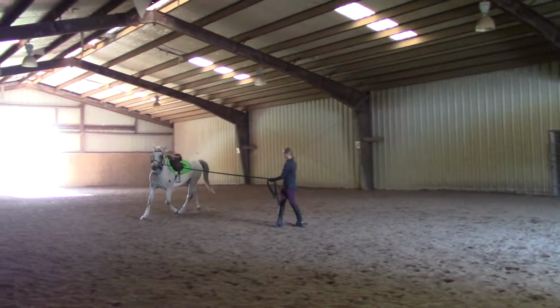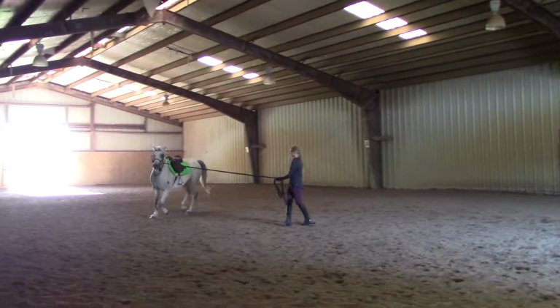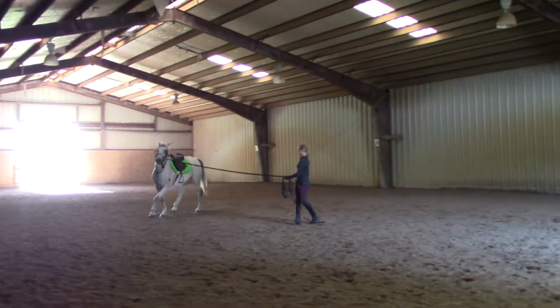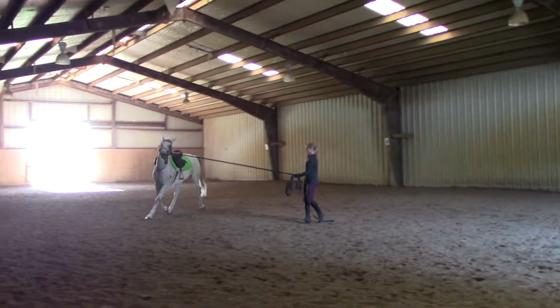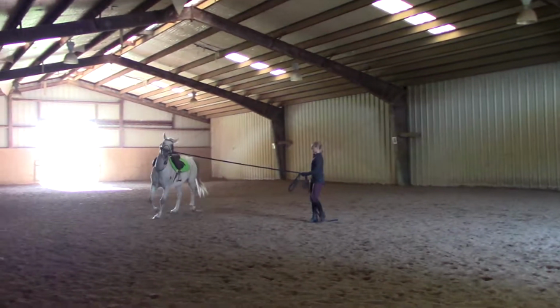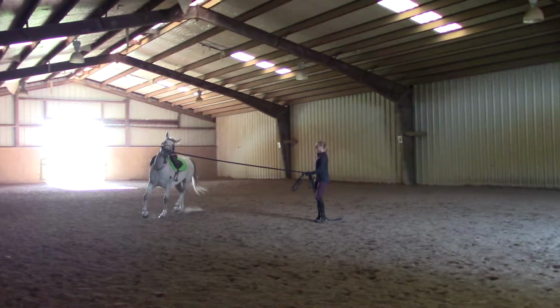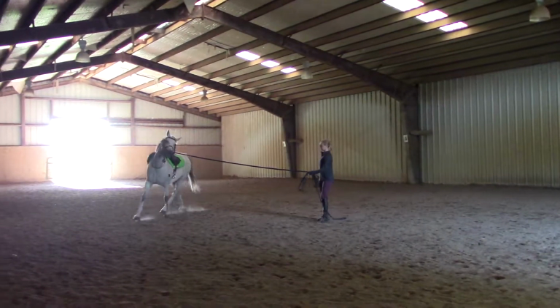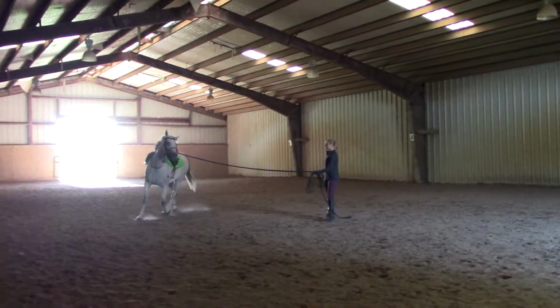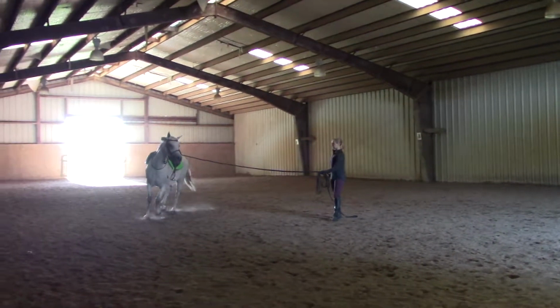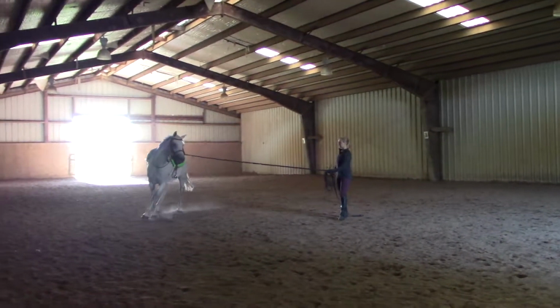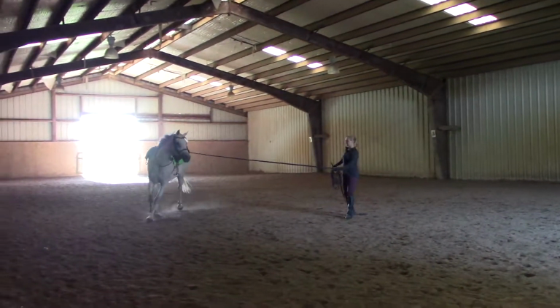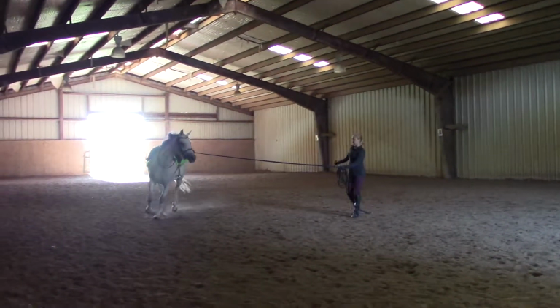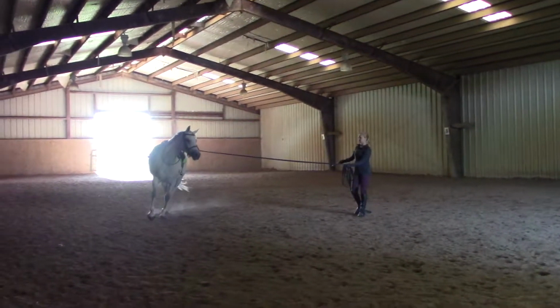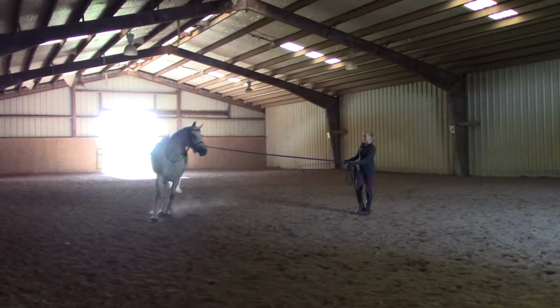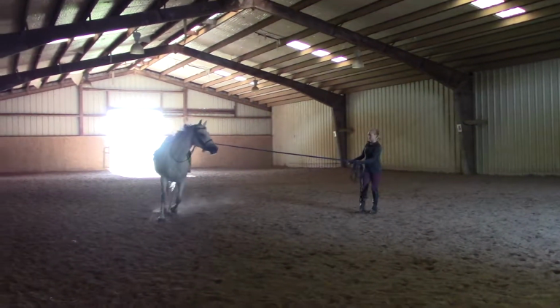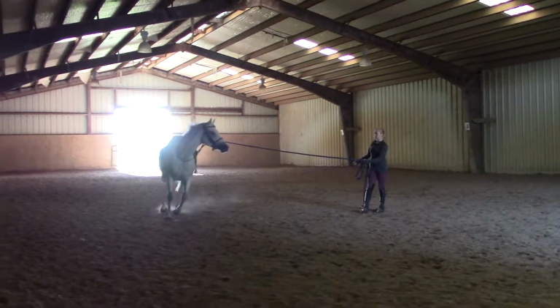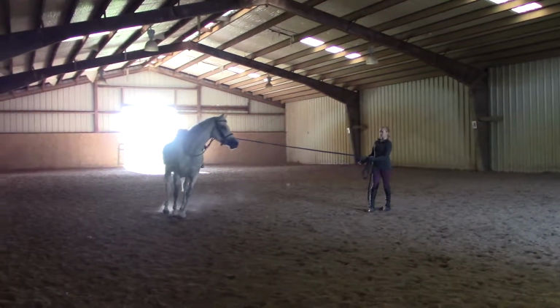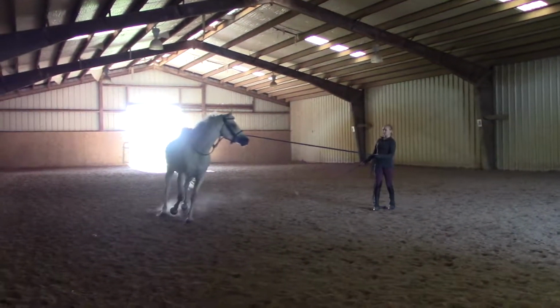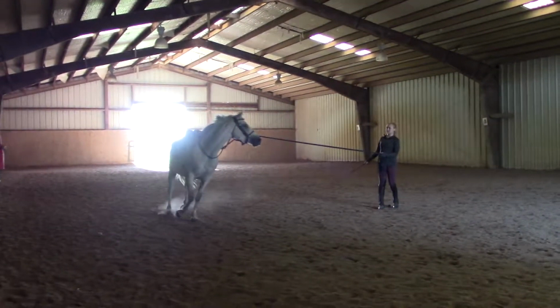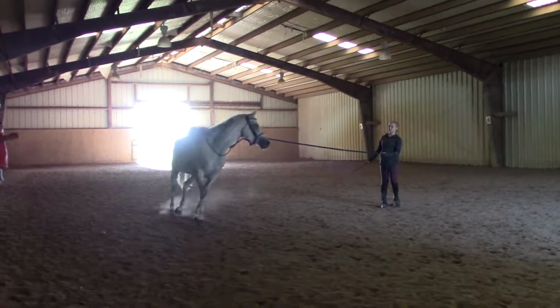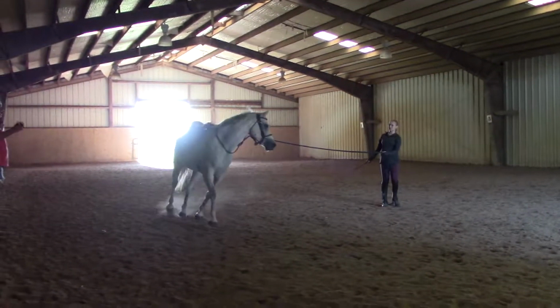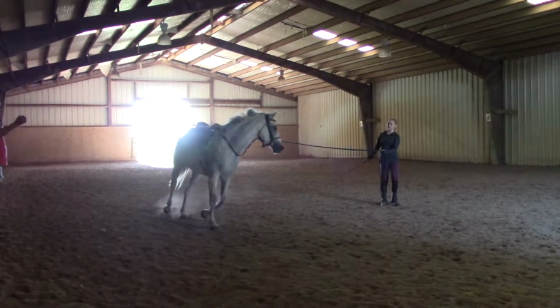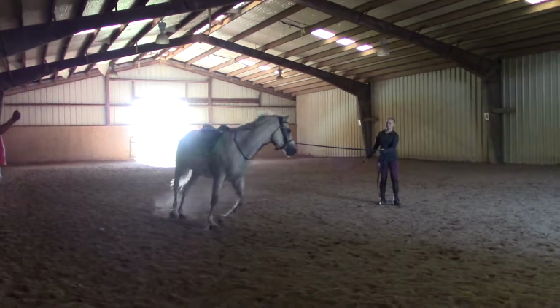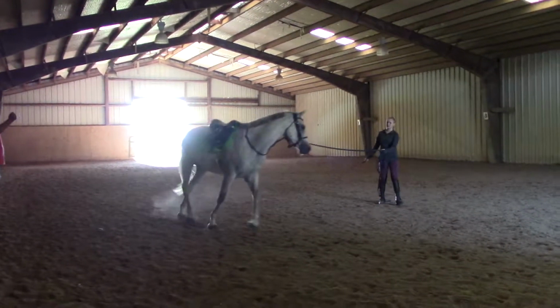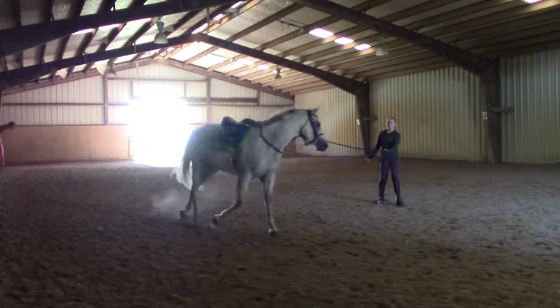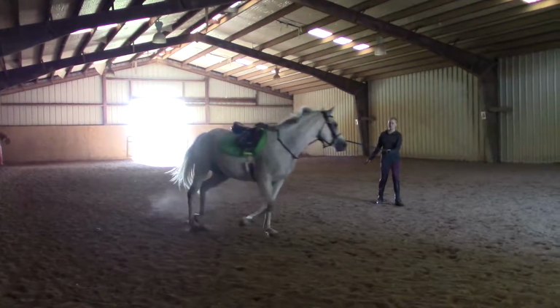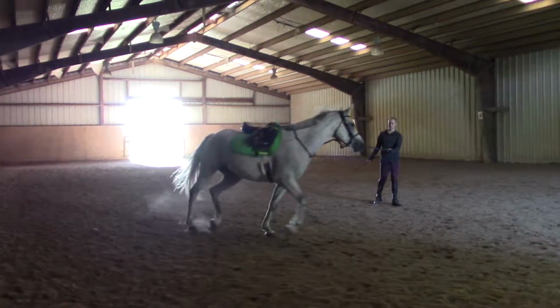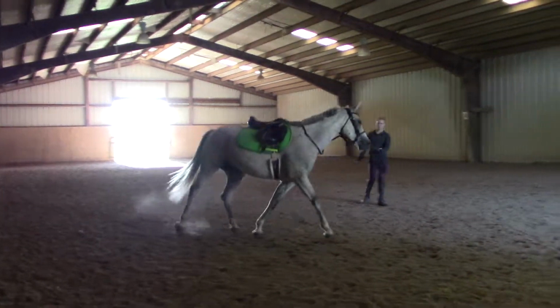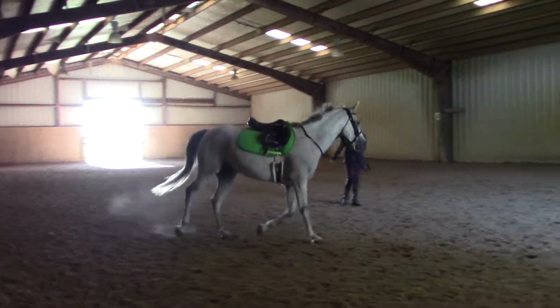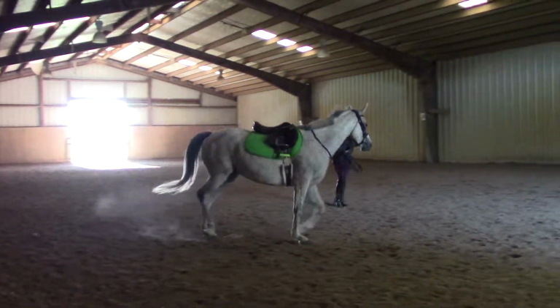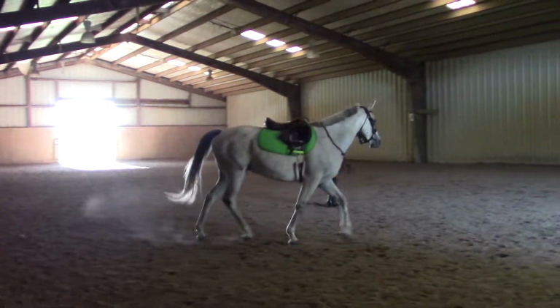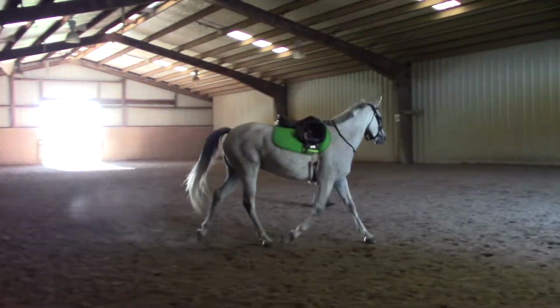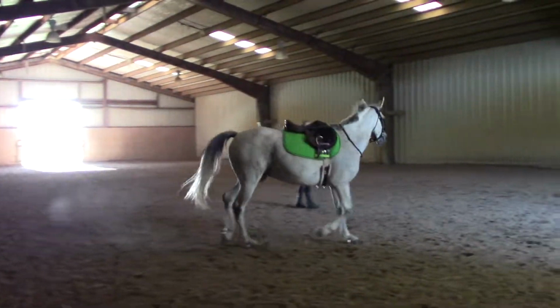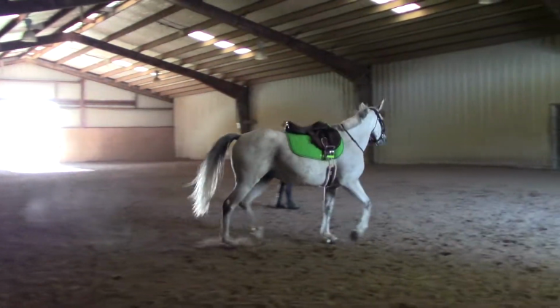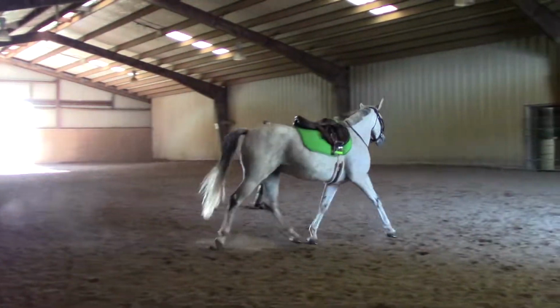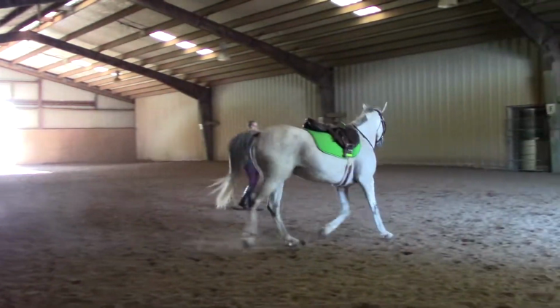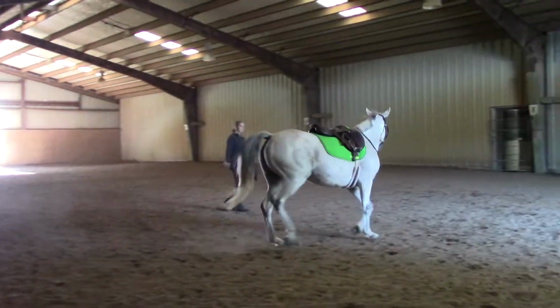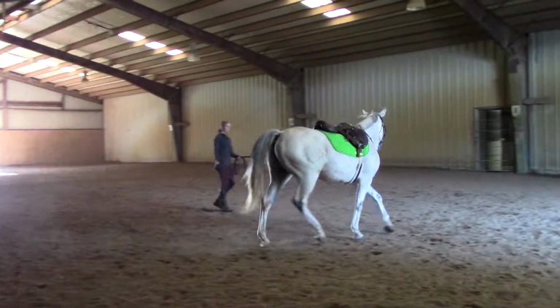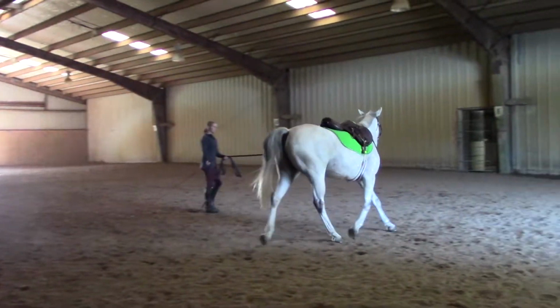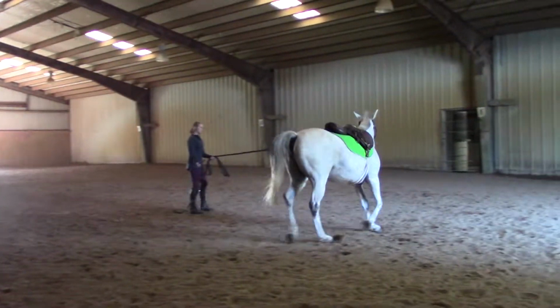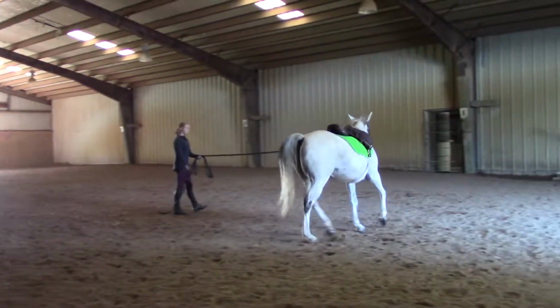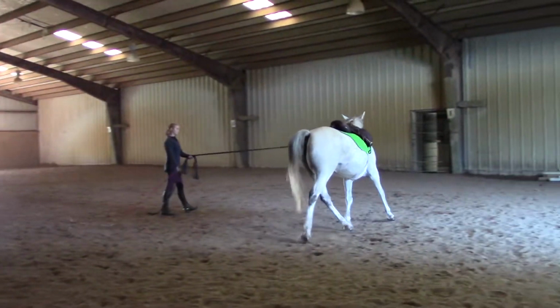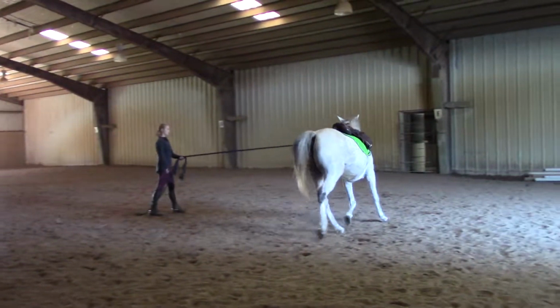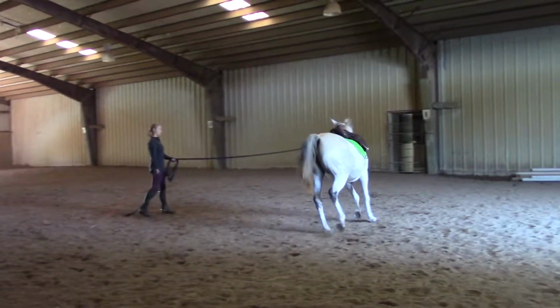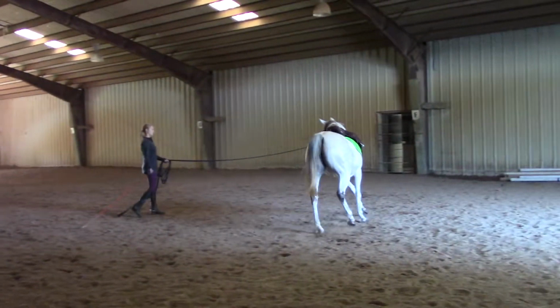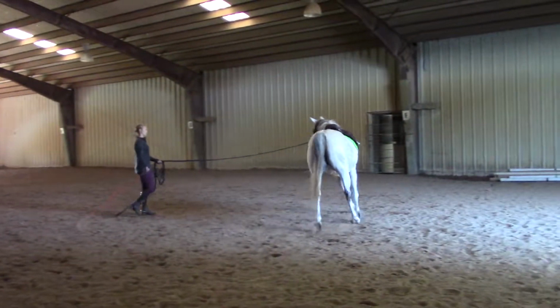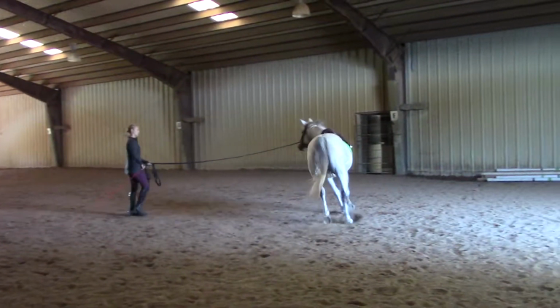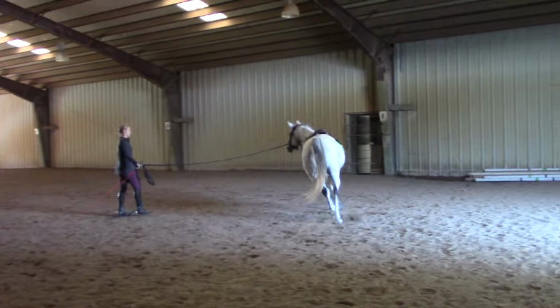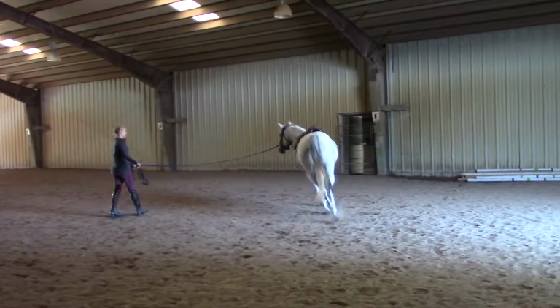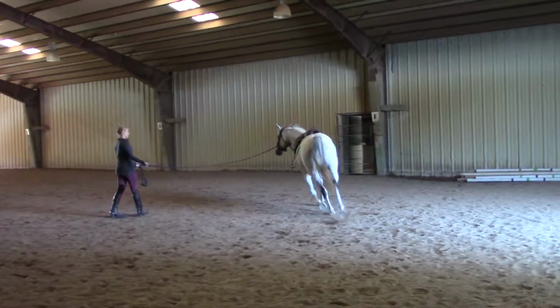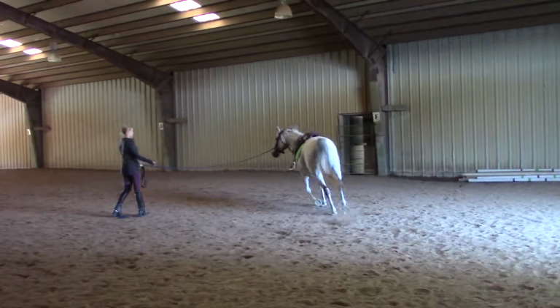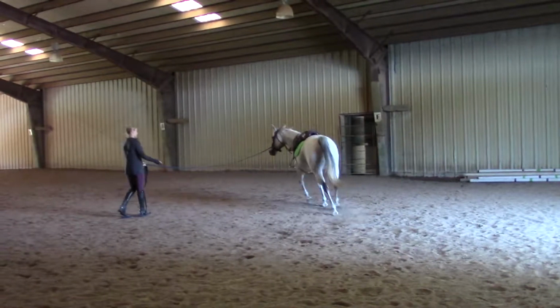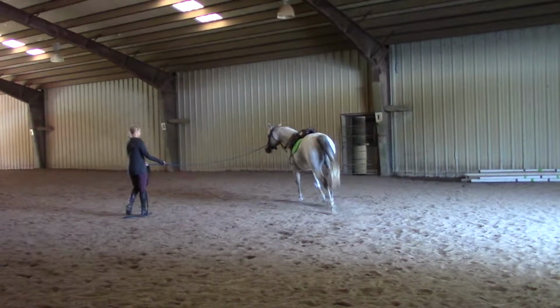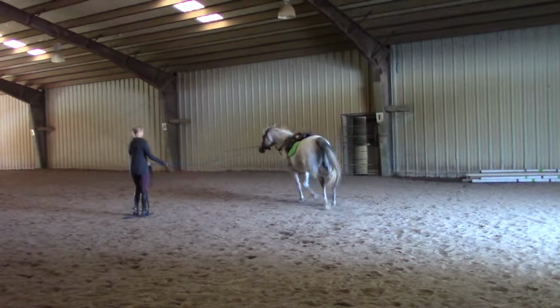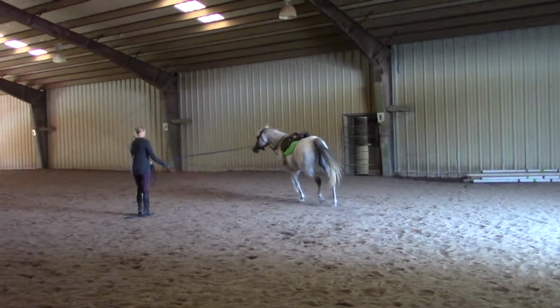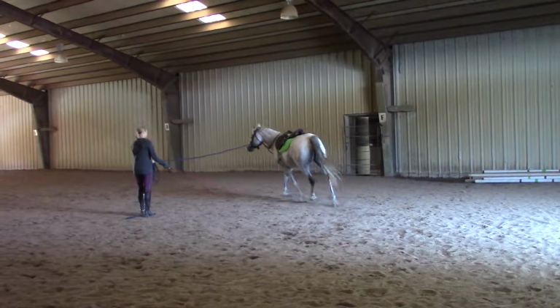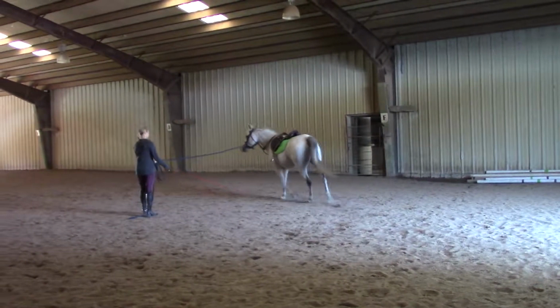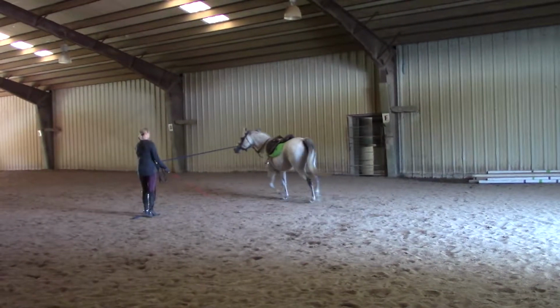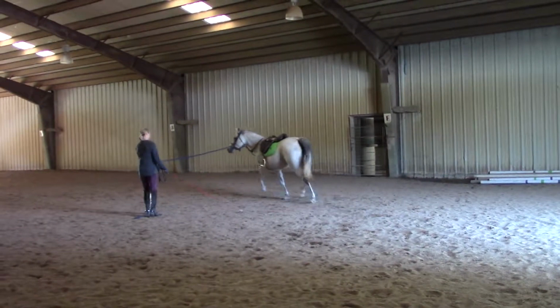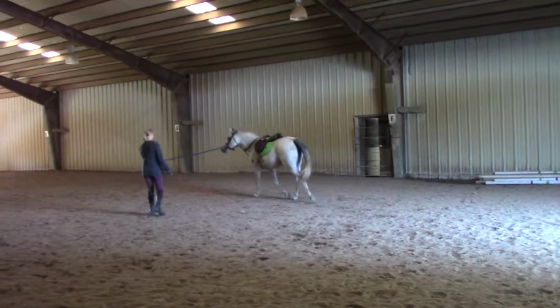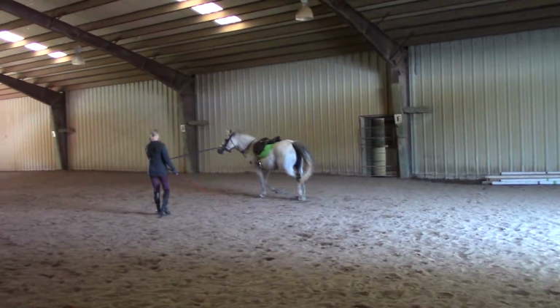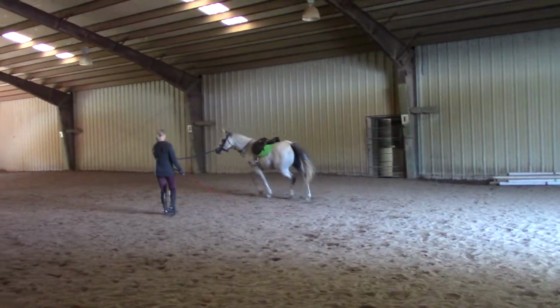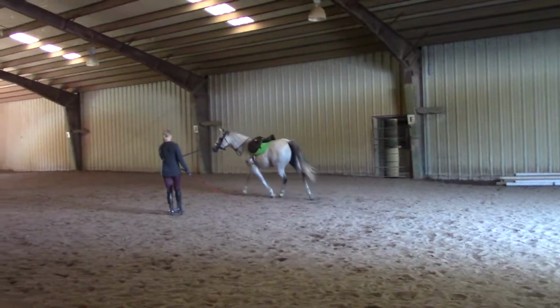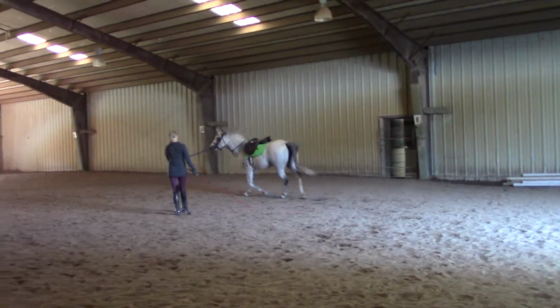Look at that energy. Now like a little squeeze, then soften, squeeze, soften. There we go.